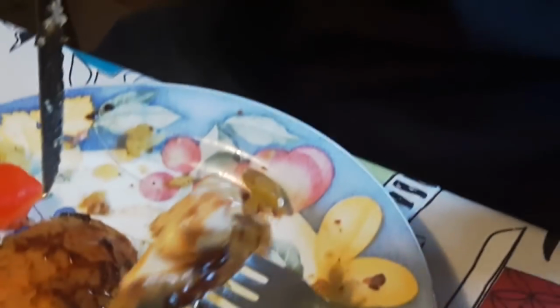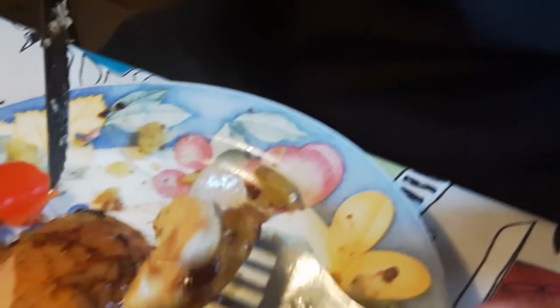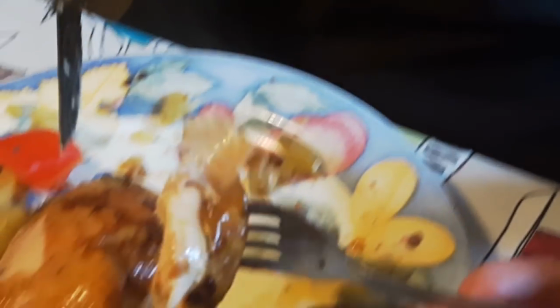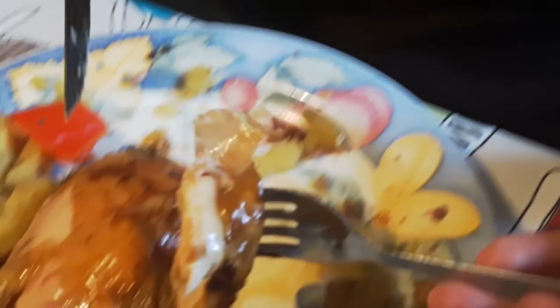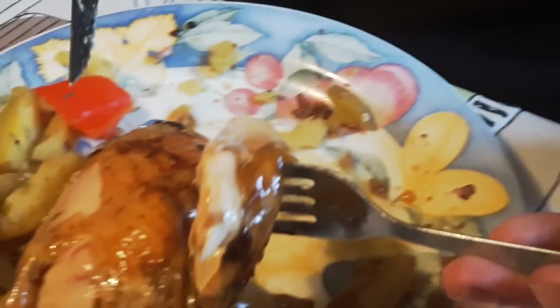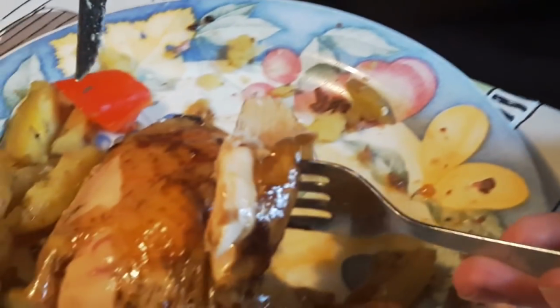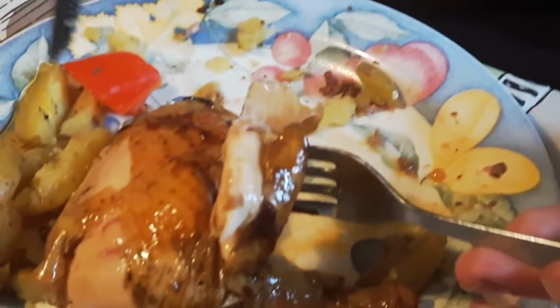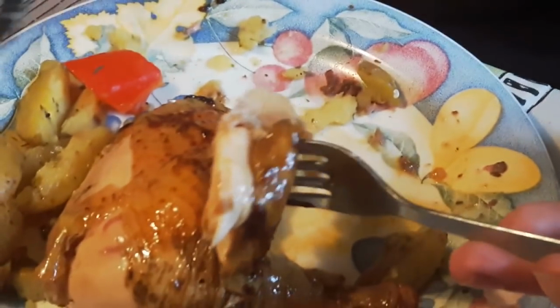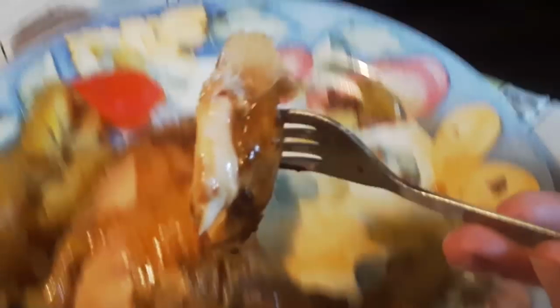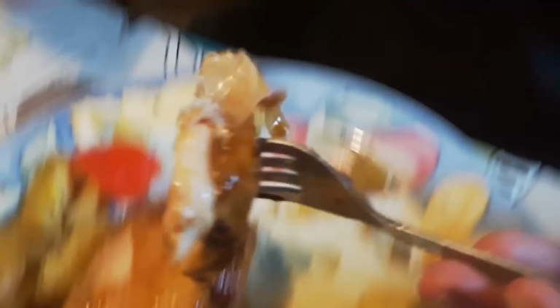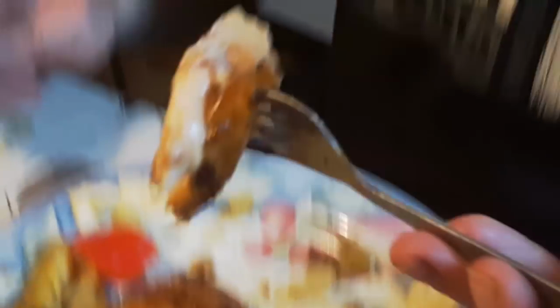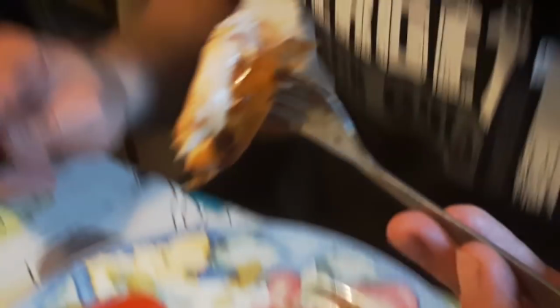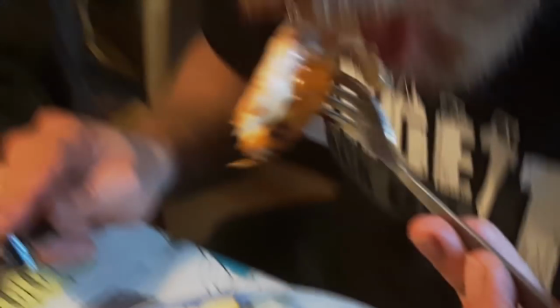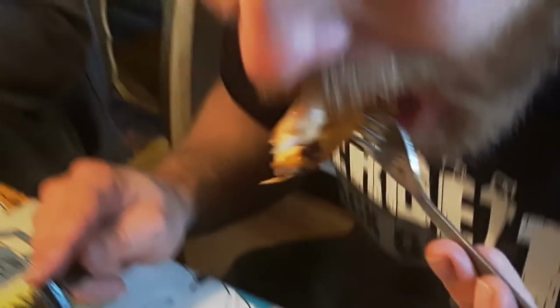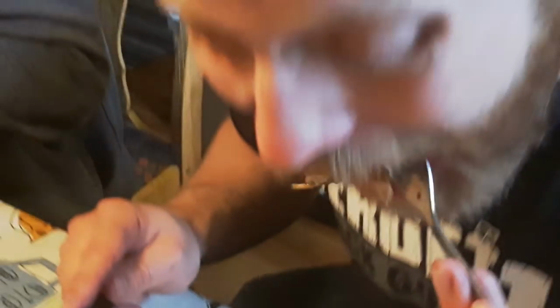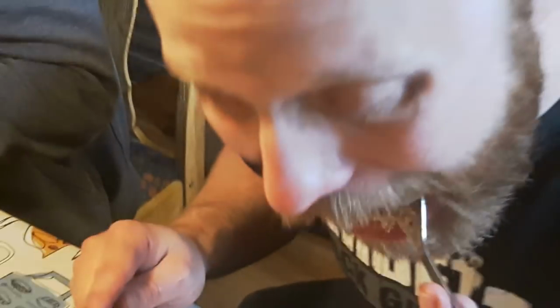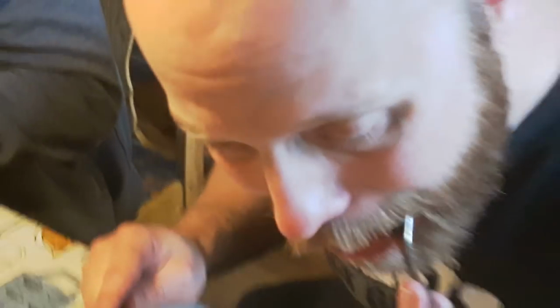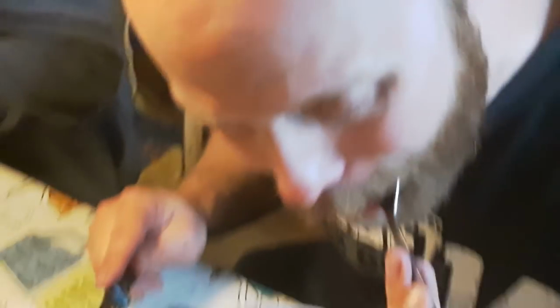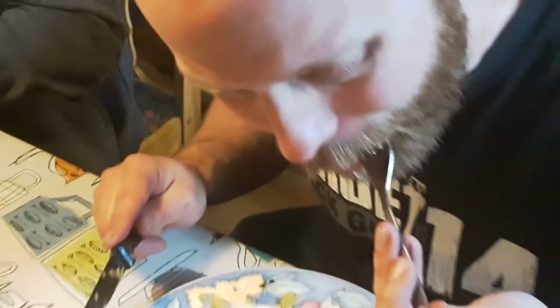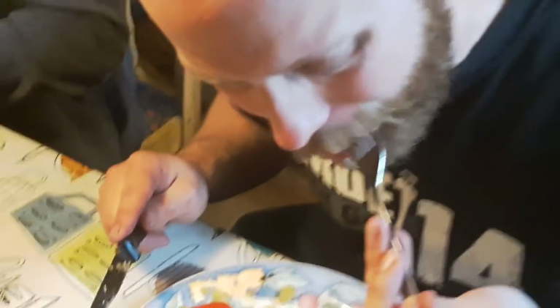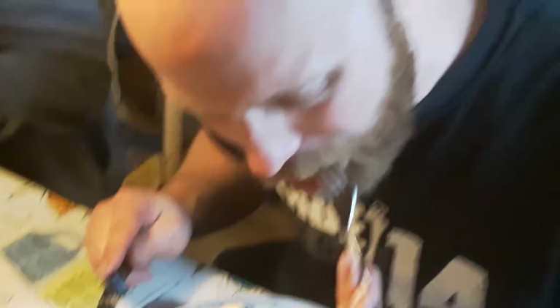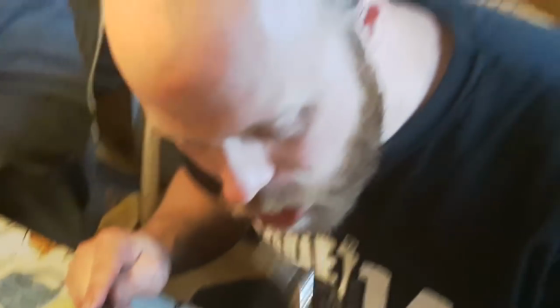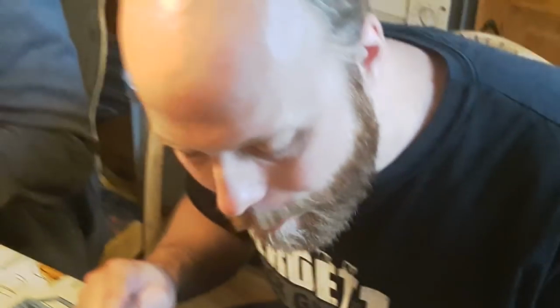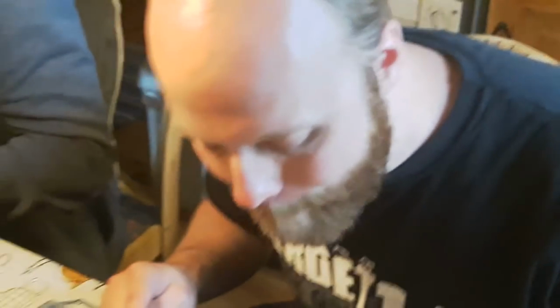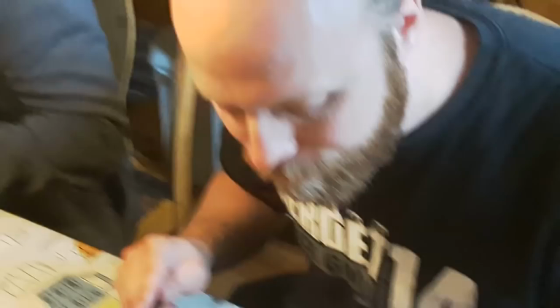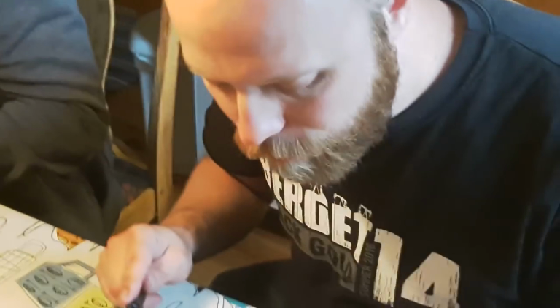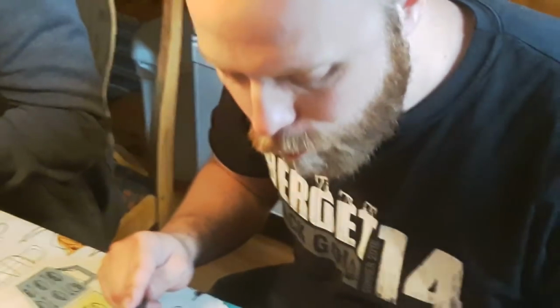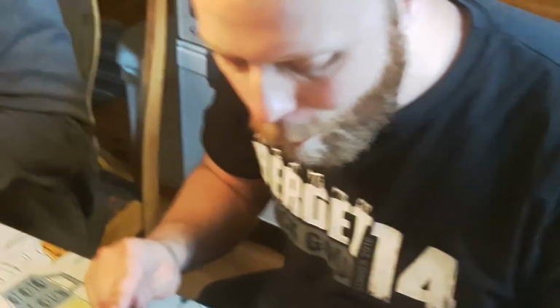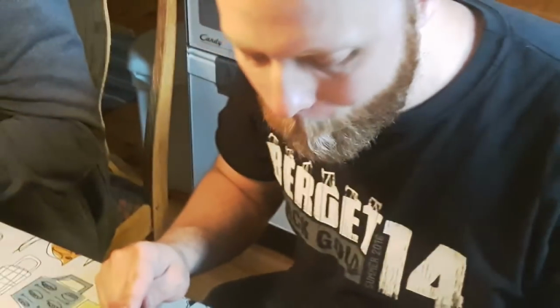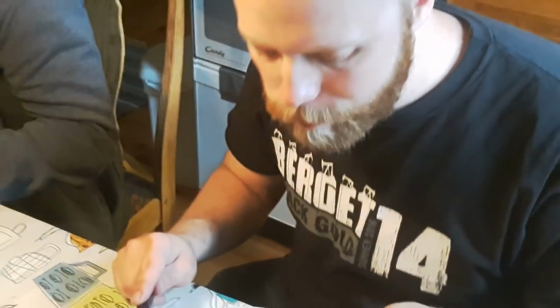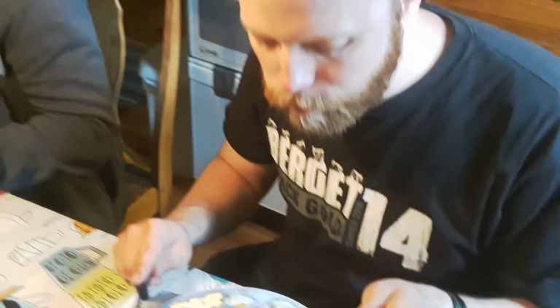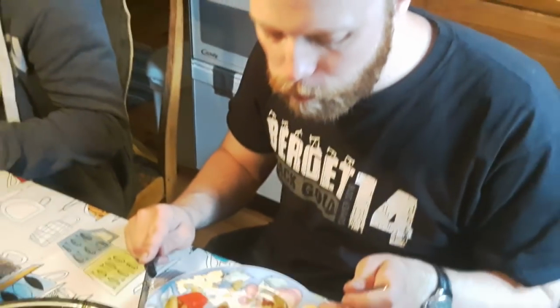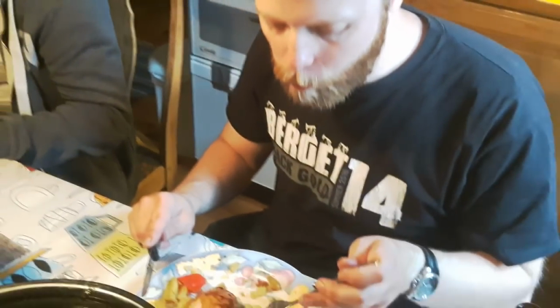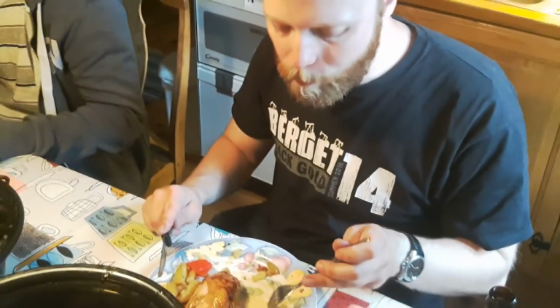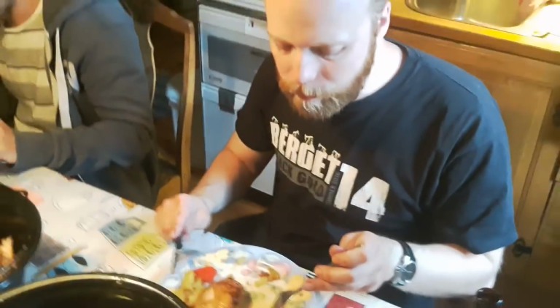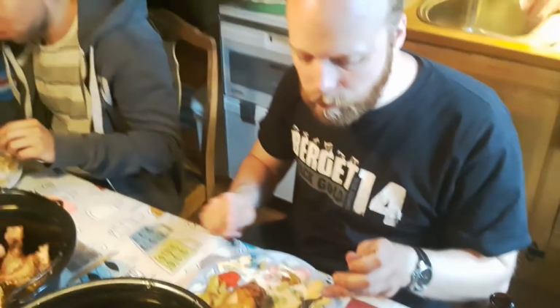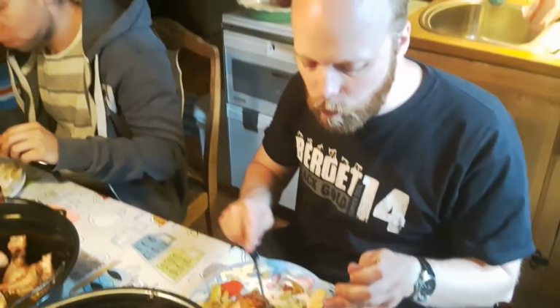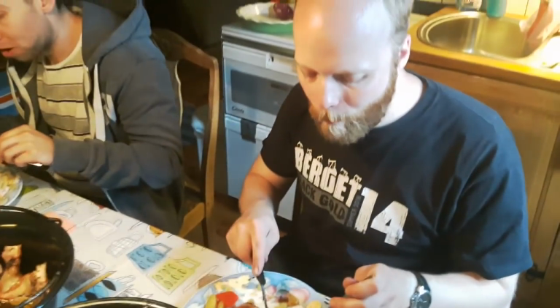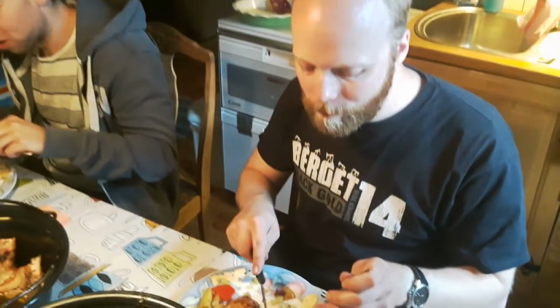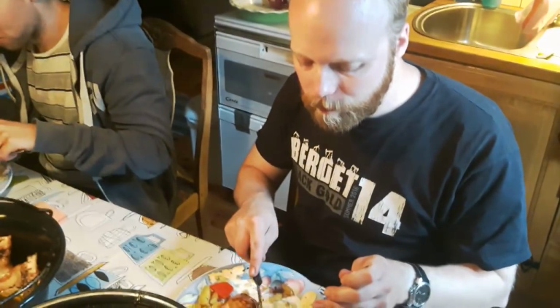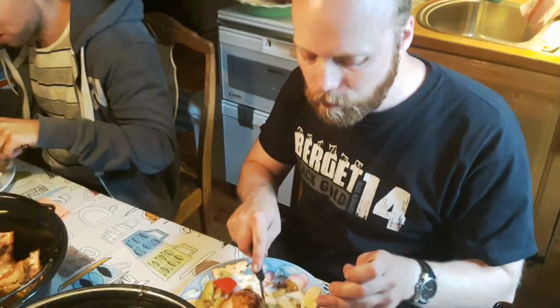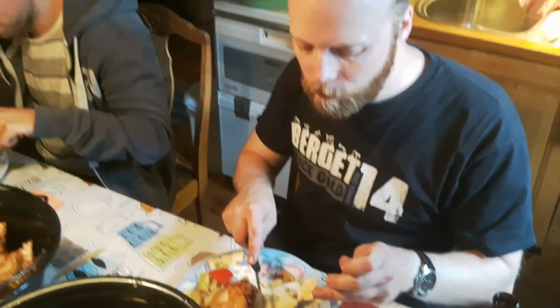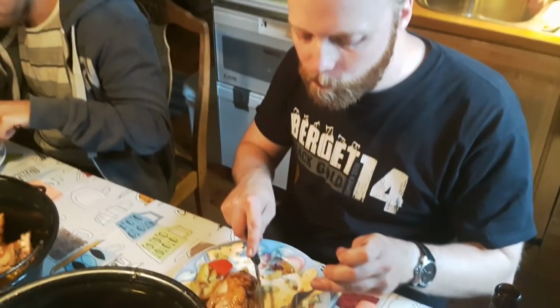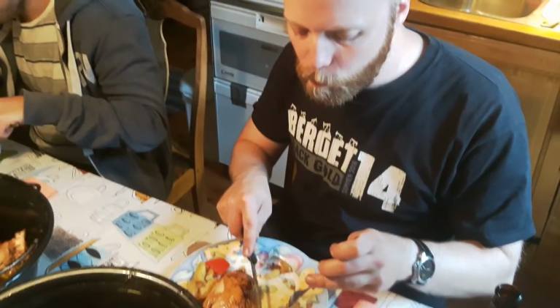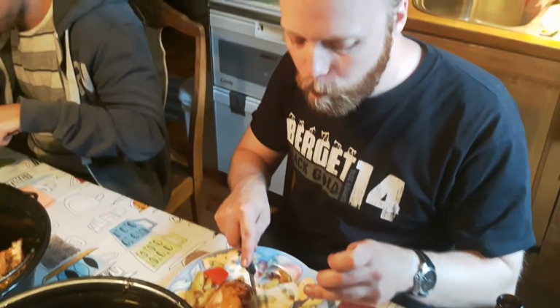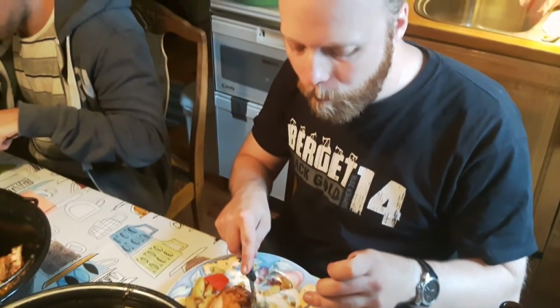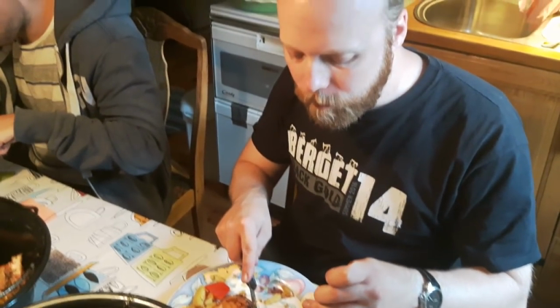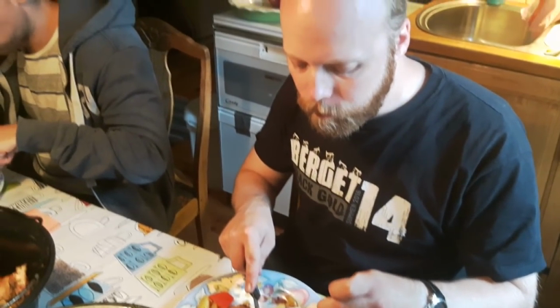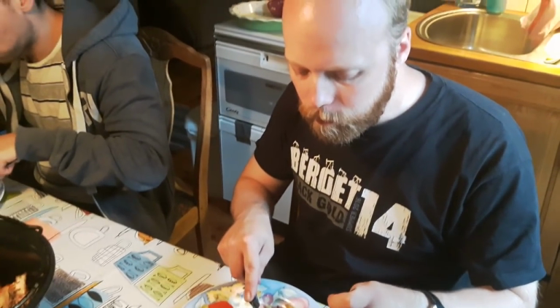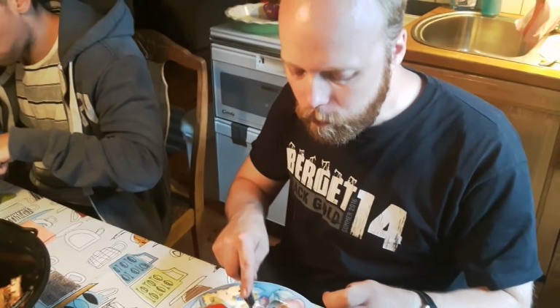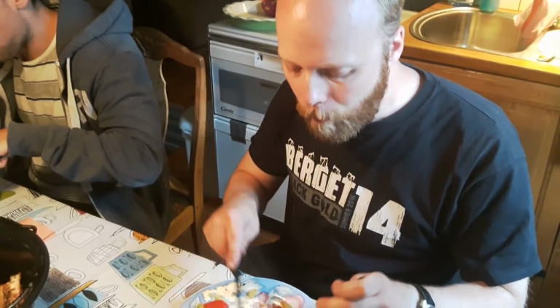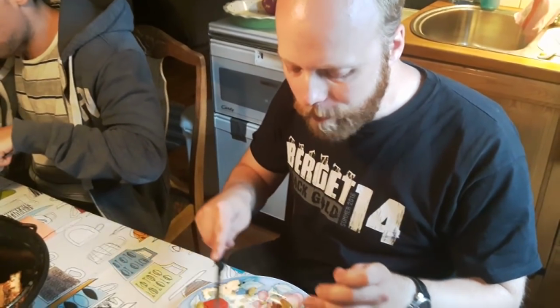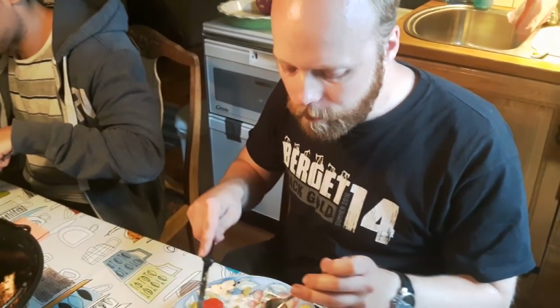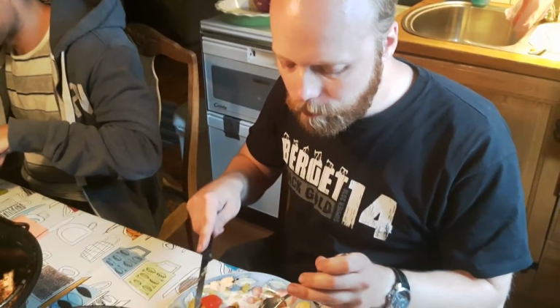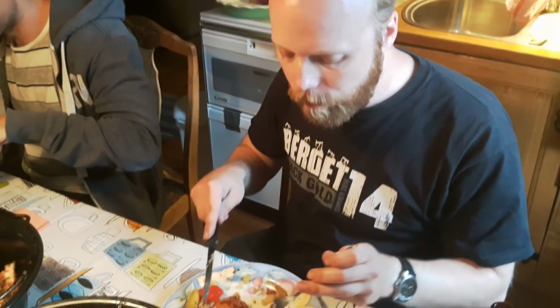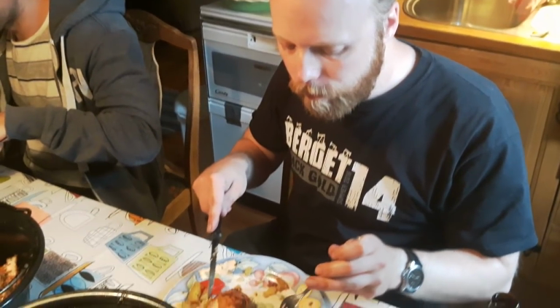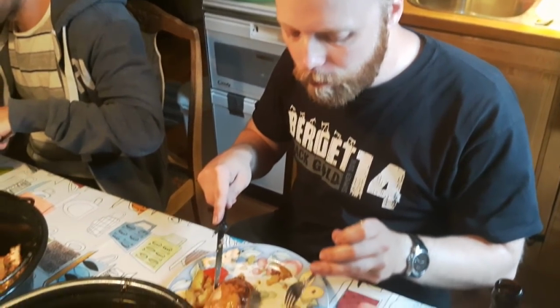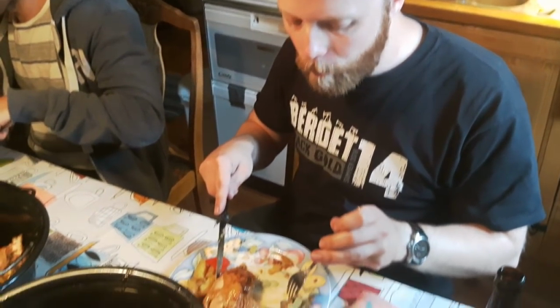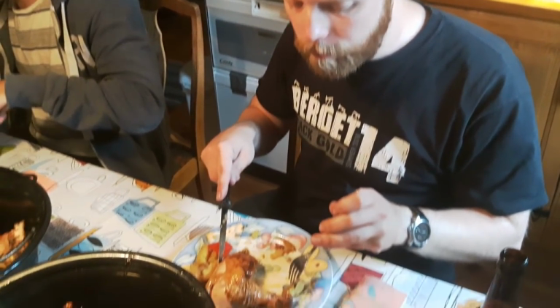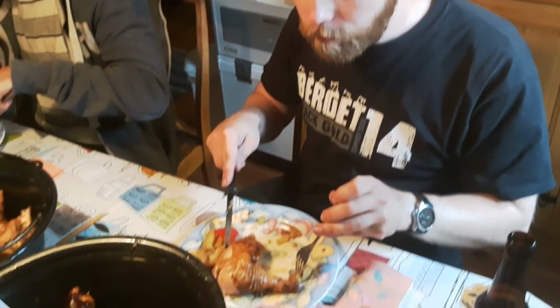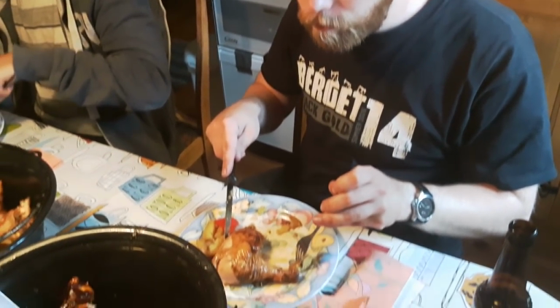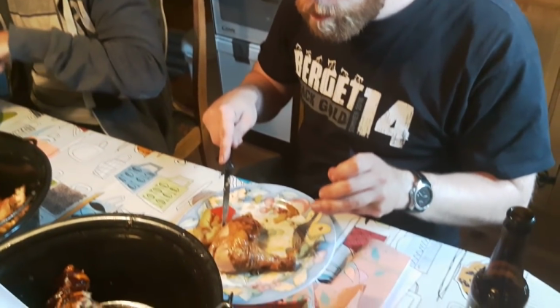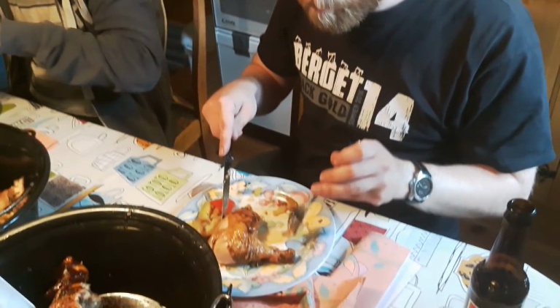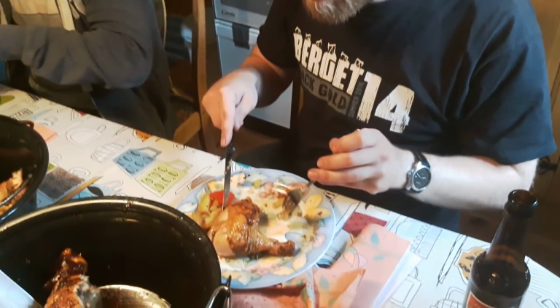Look at that! Oh my god, you can basically suck the meat off the bone.